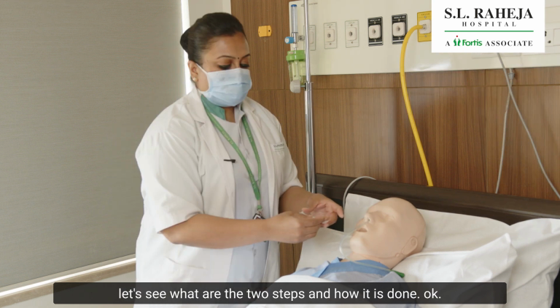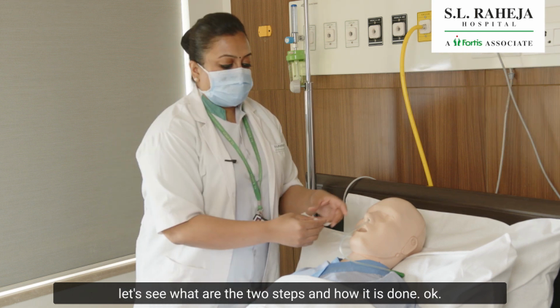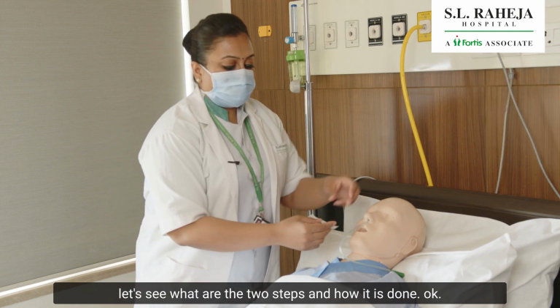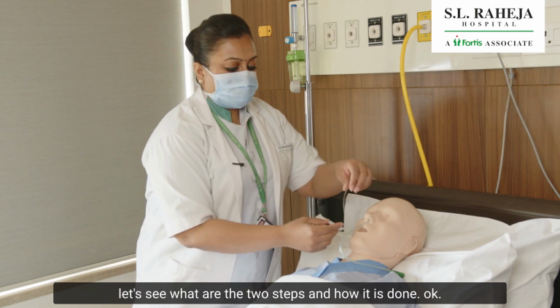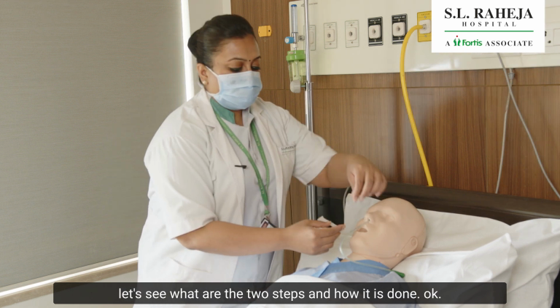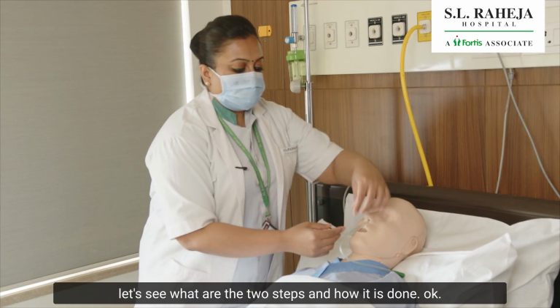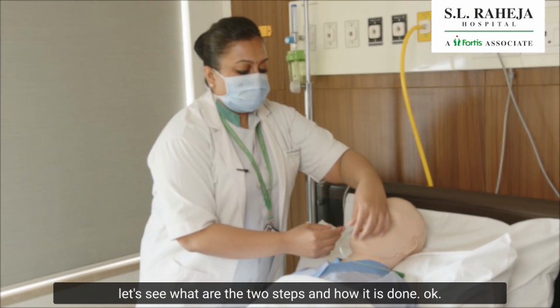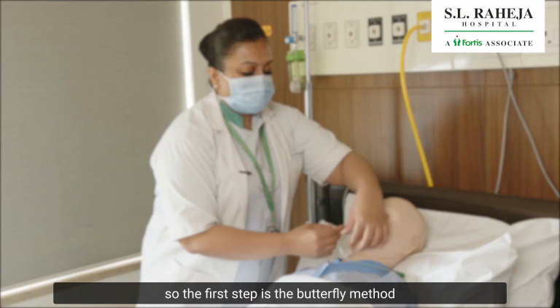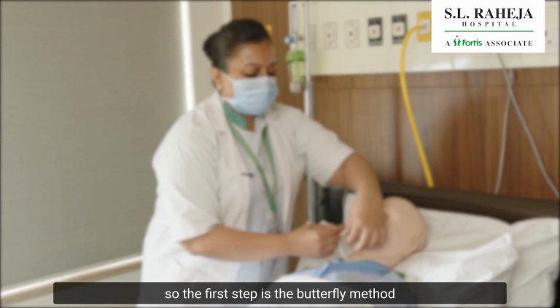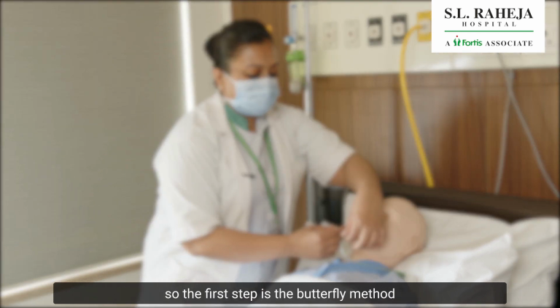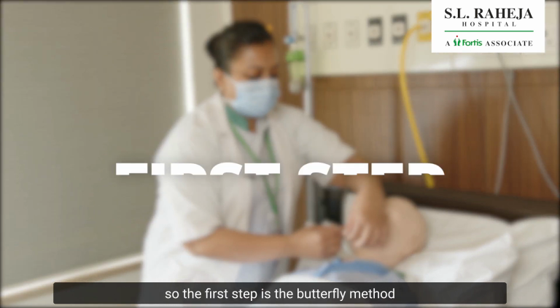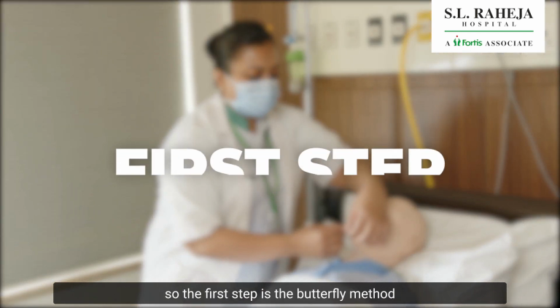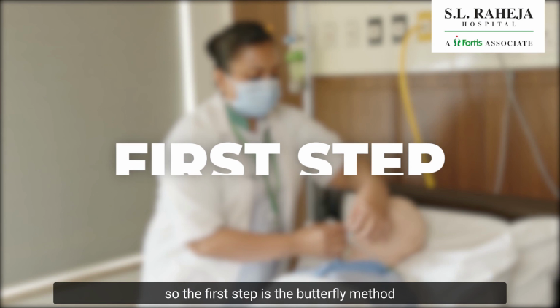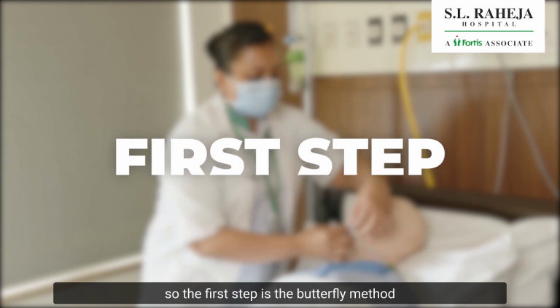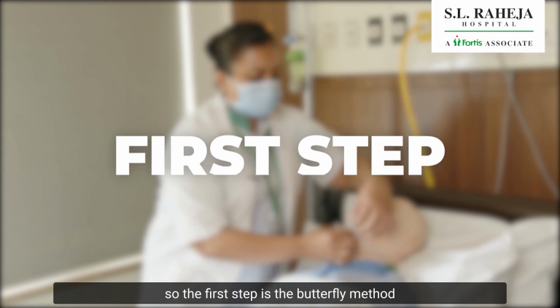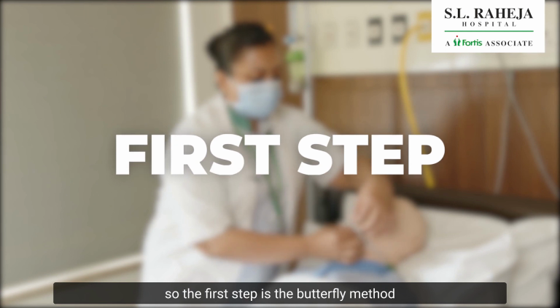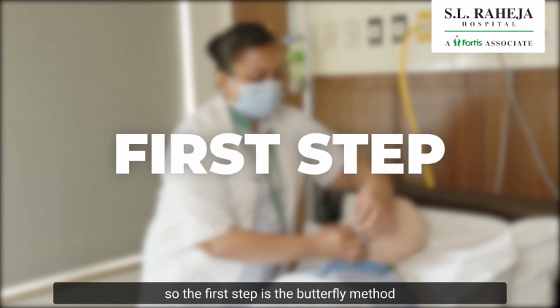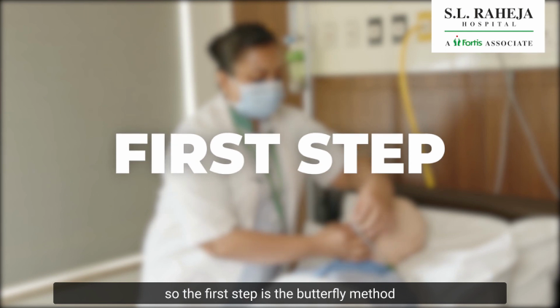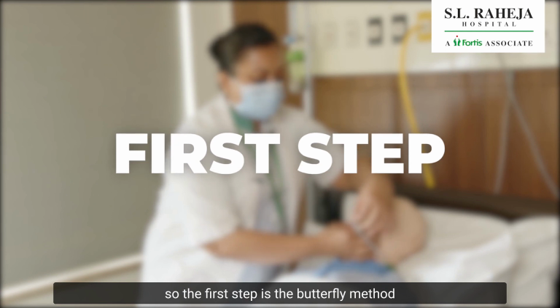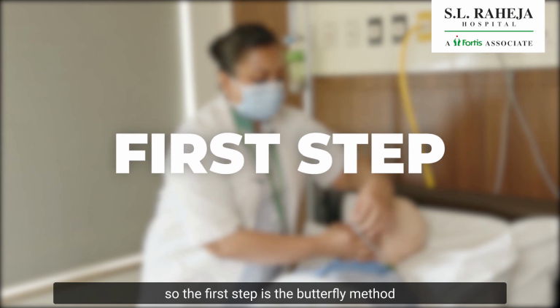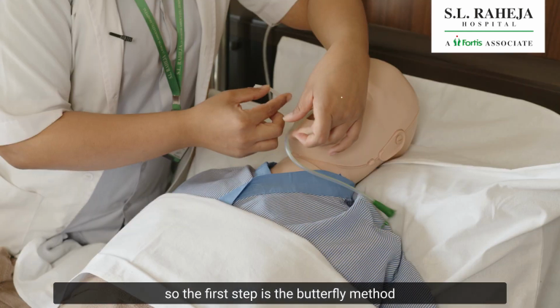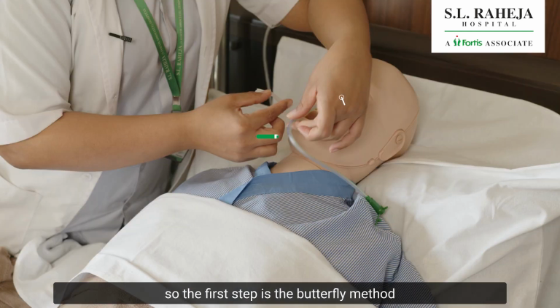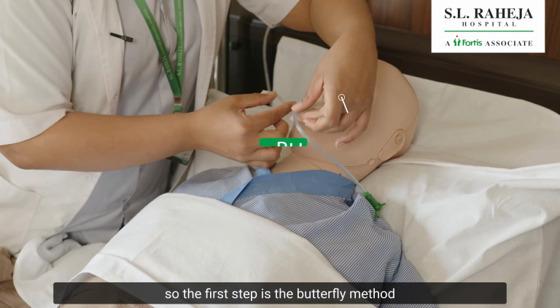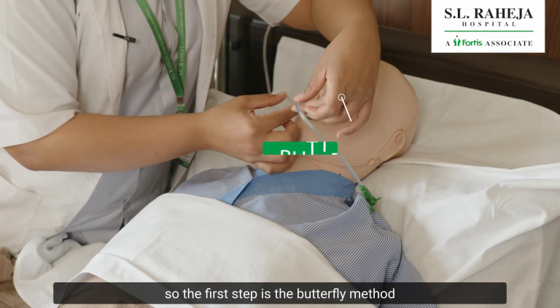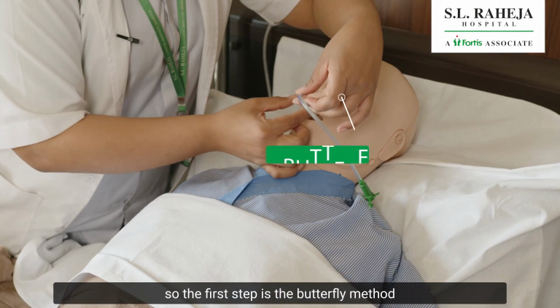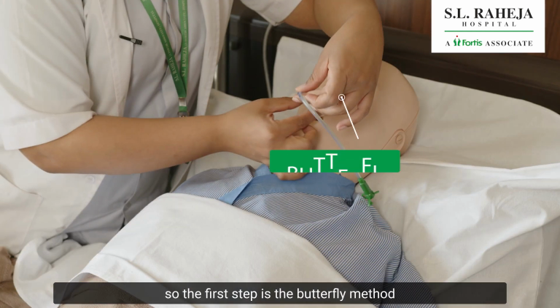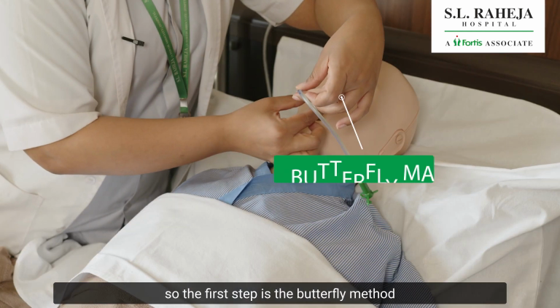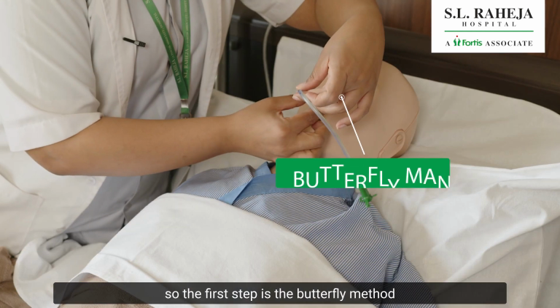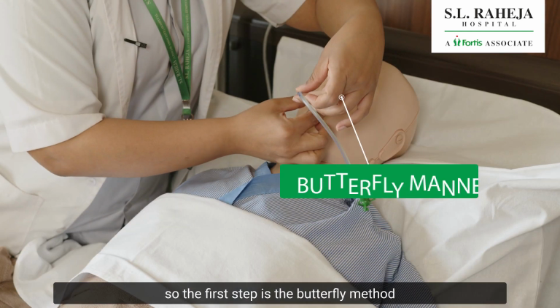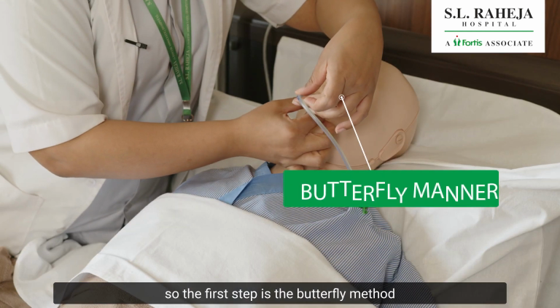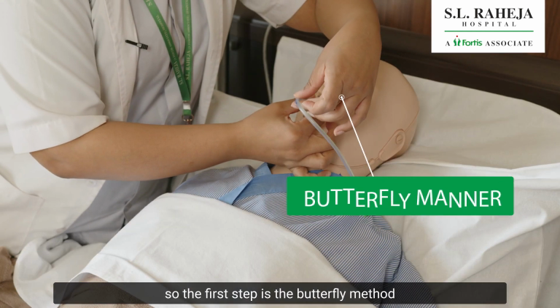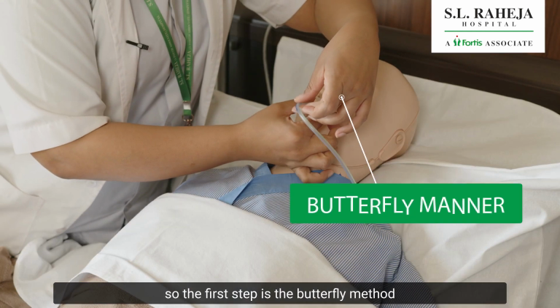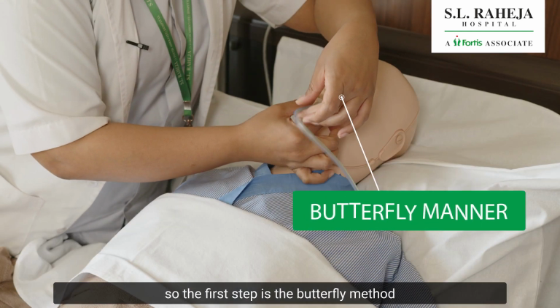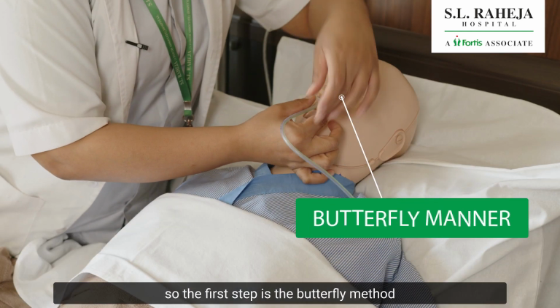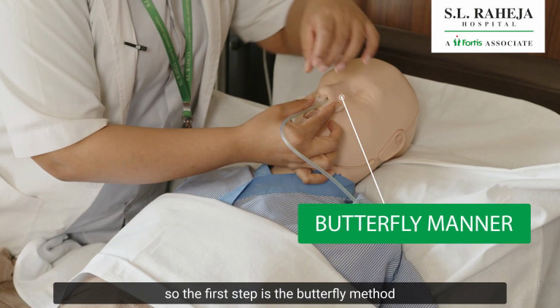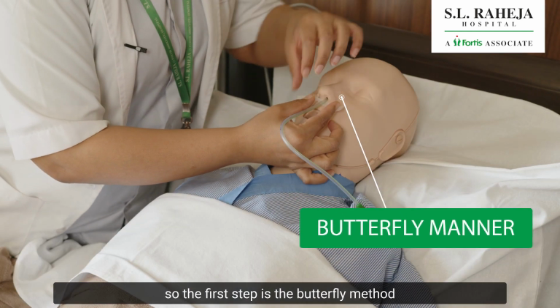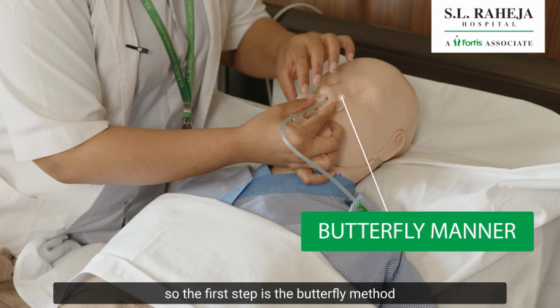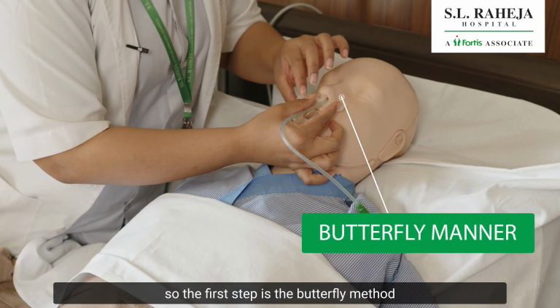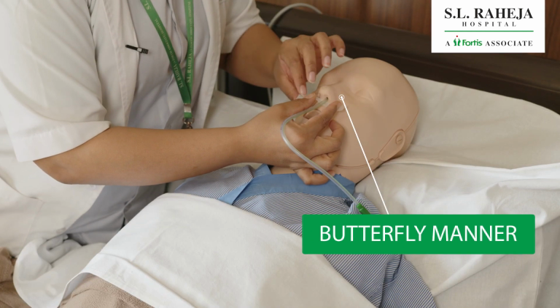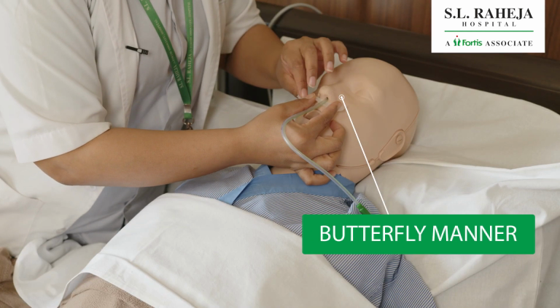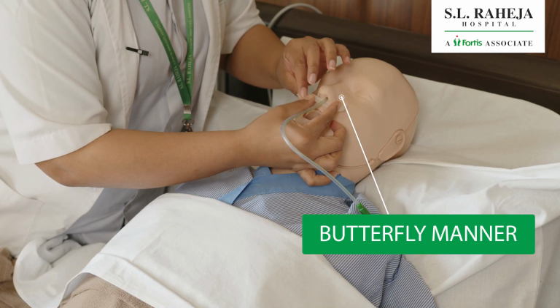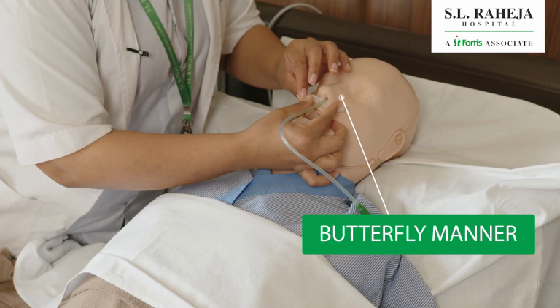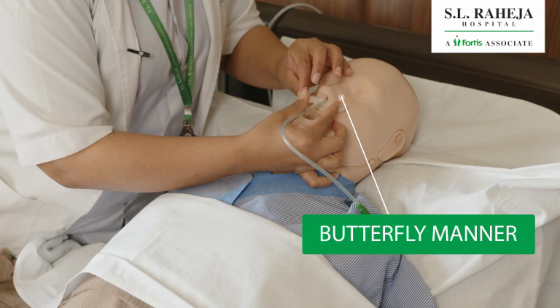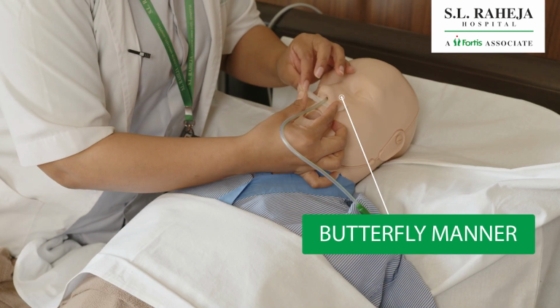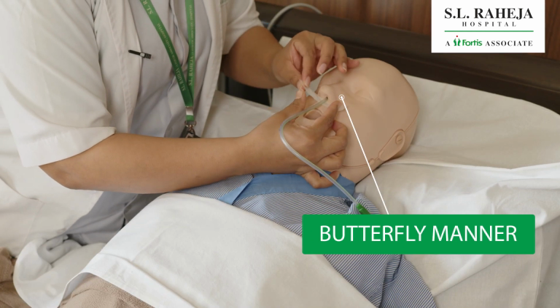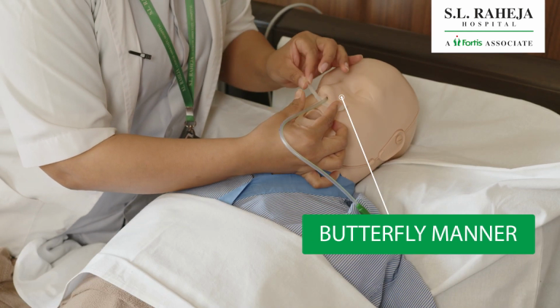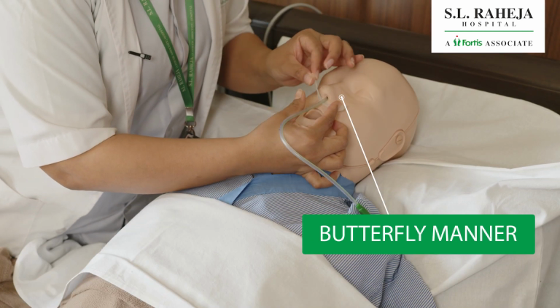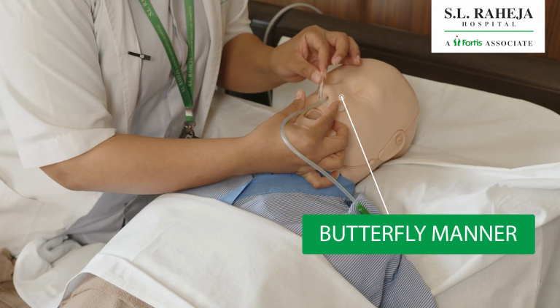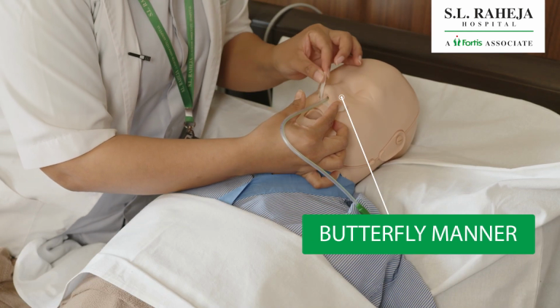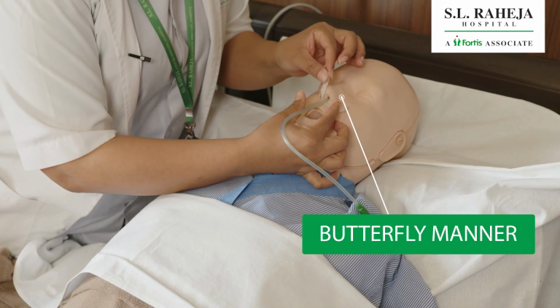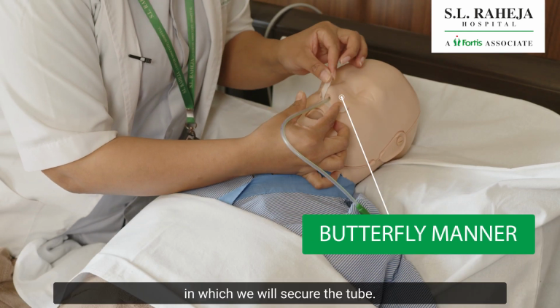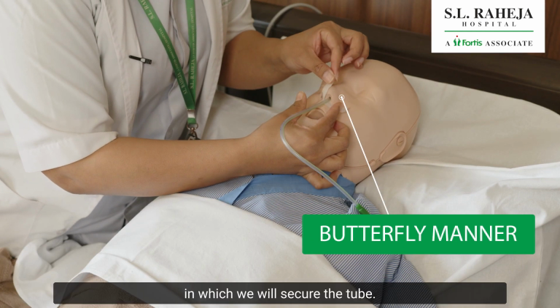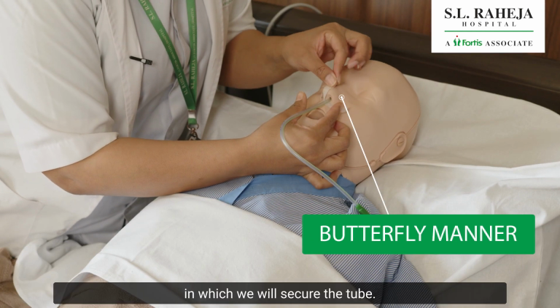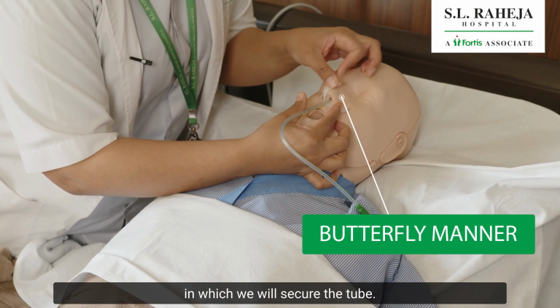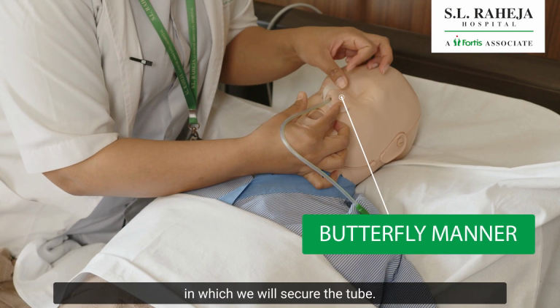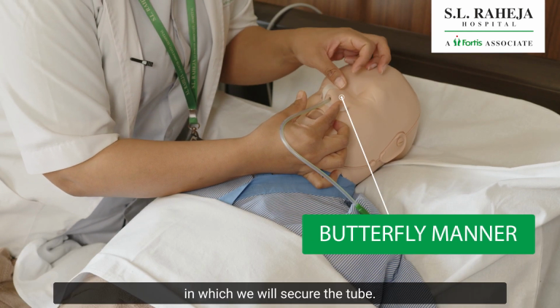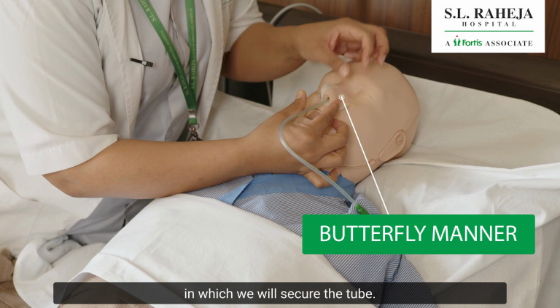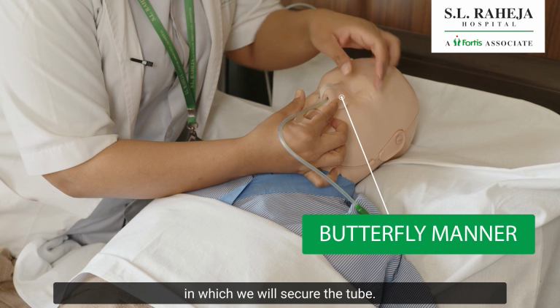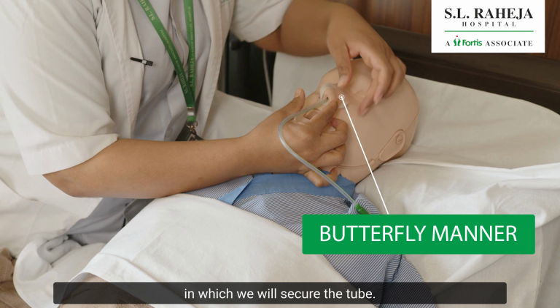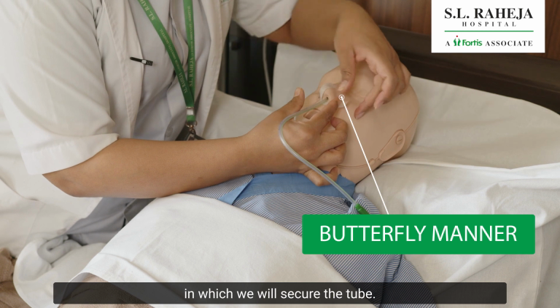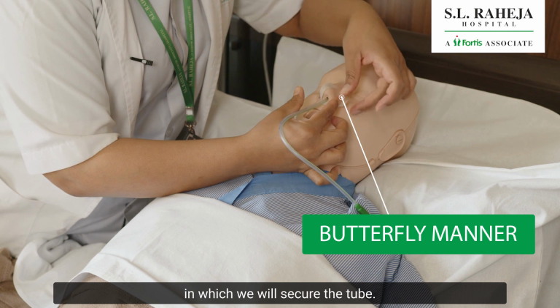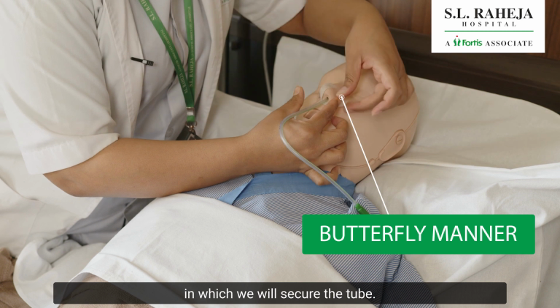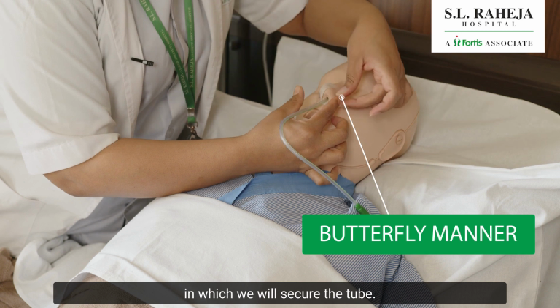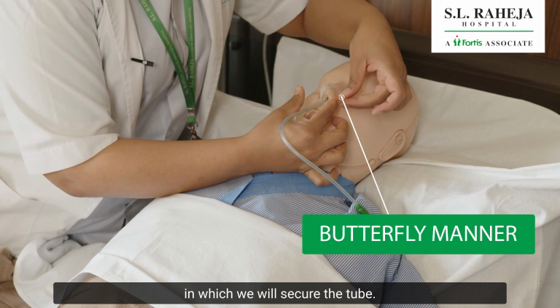So the first step is the butterfly method, in which we will secure the tube.